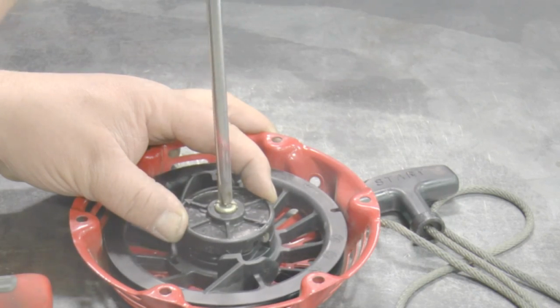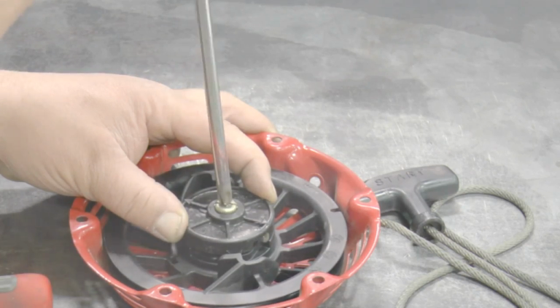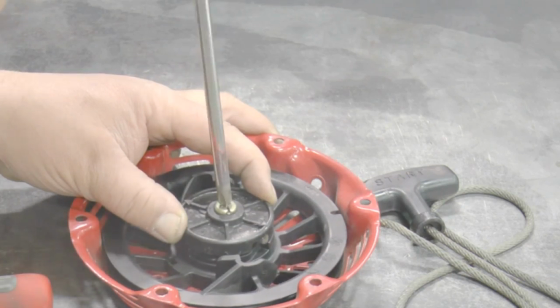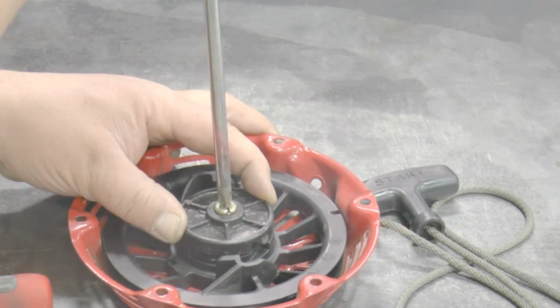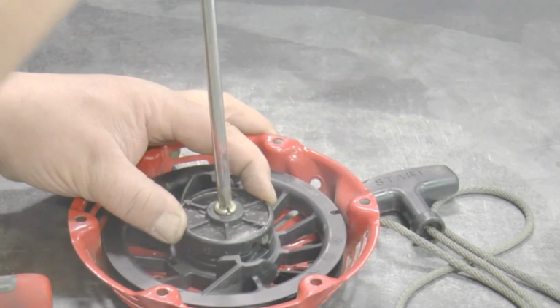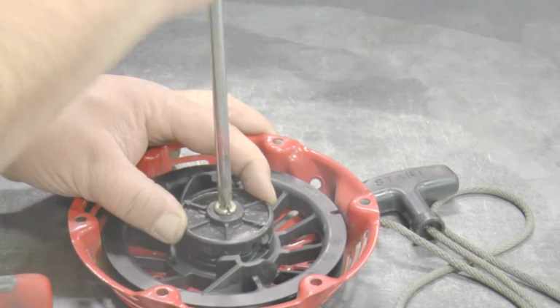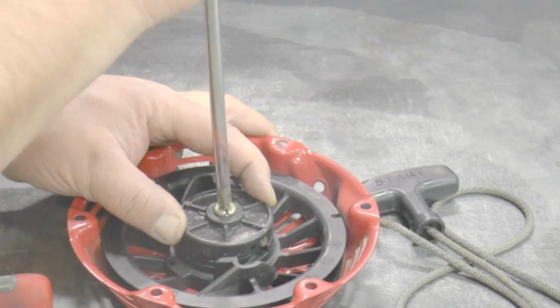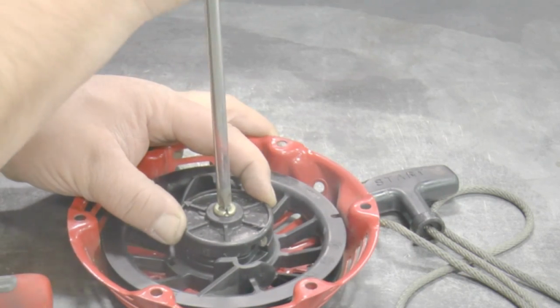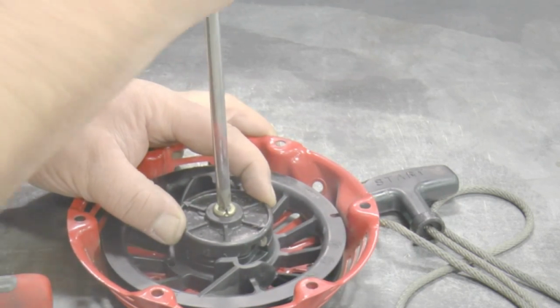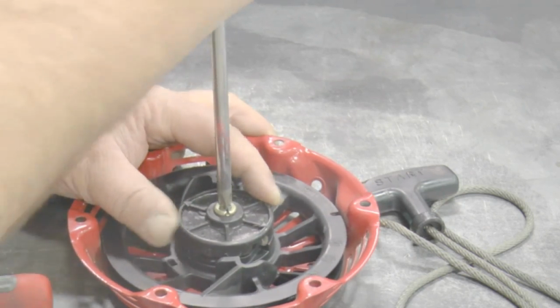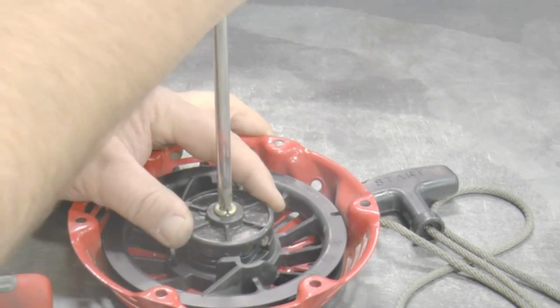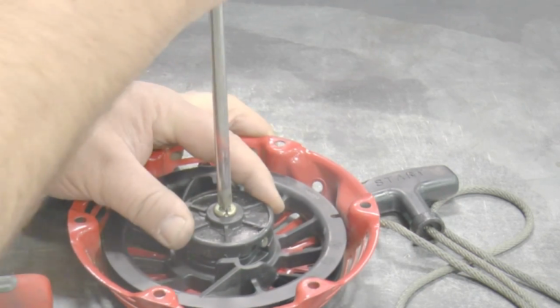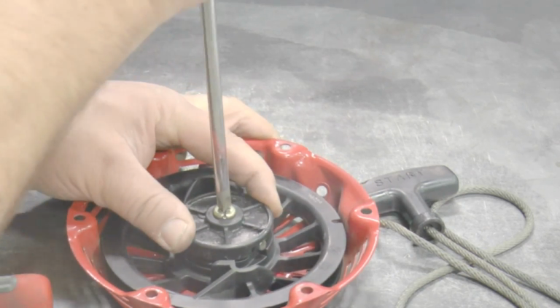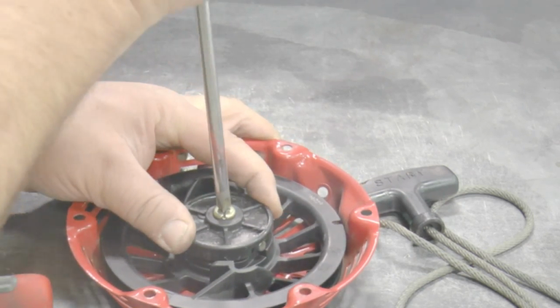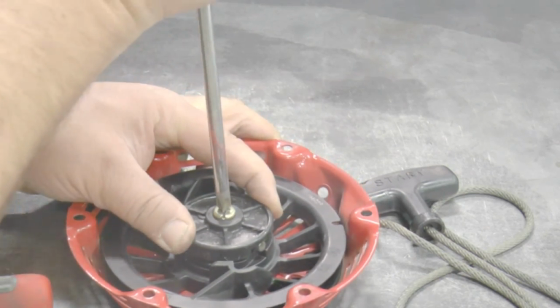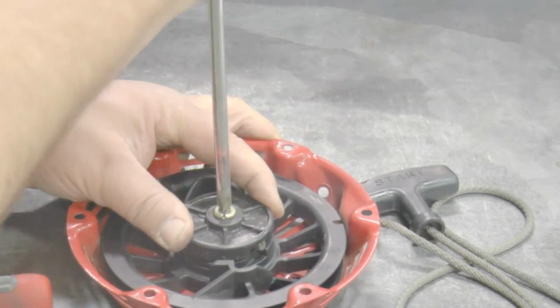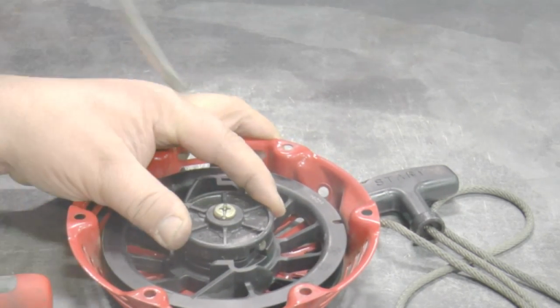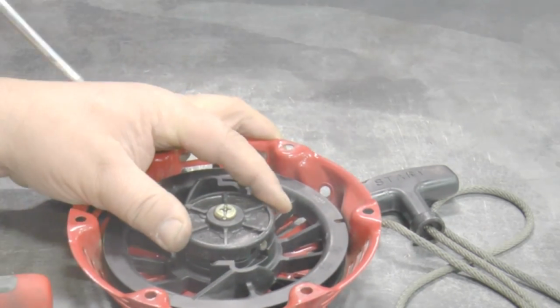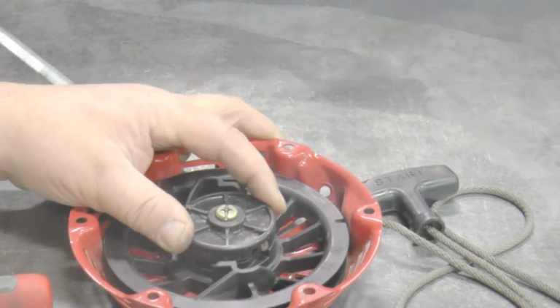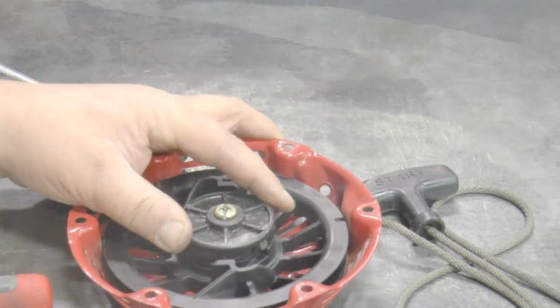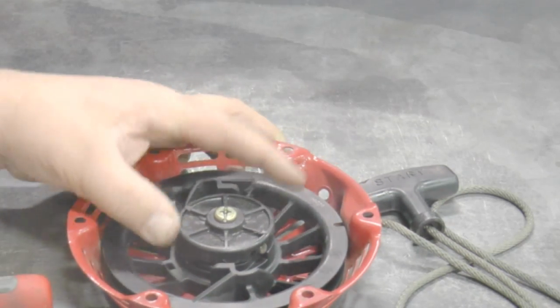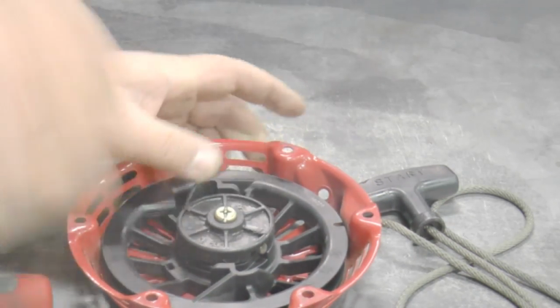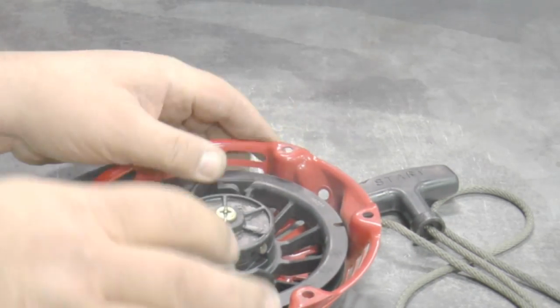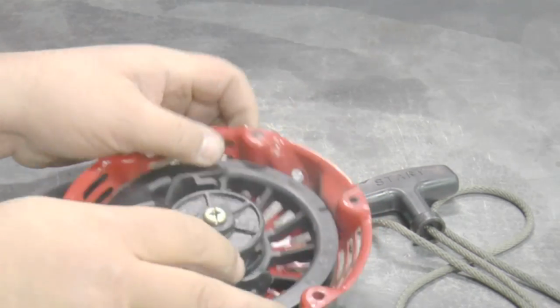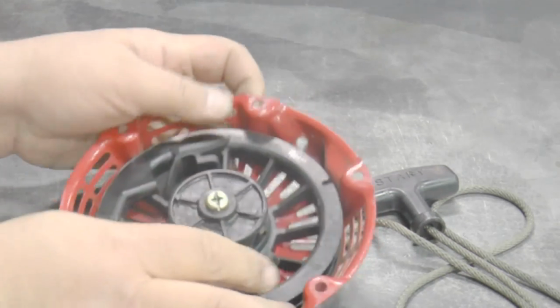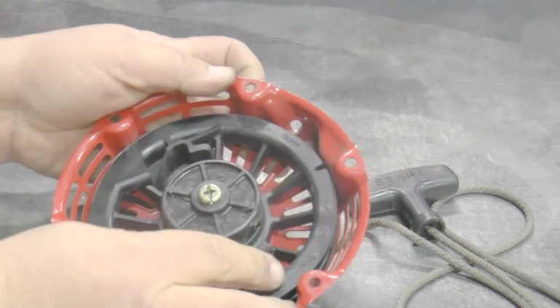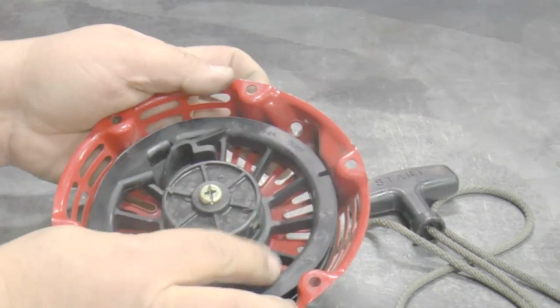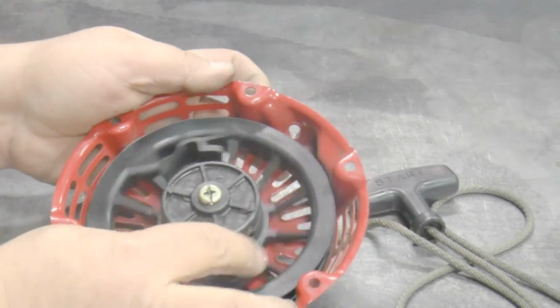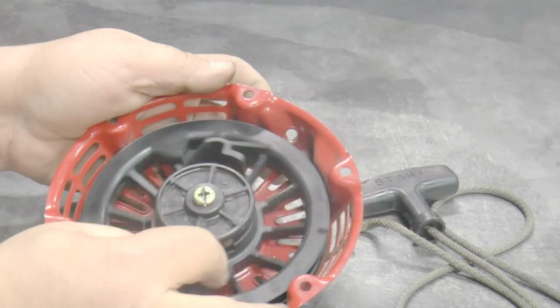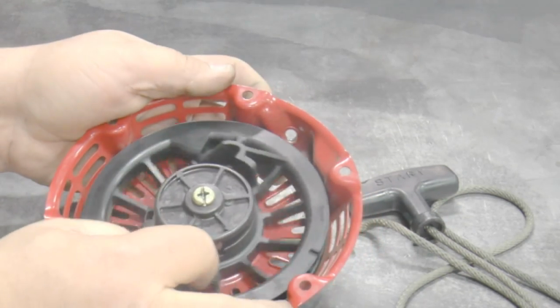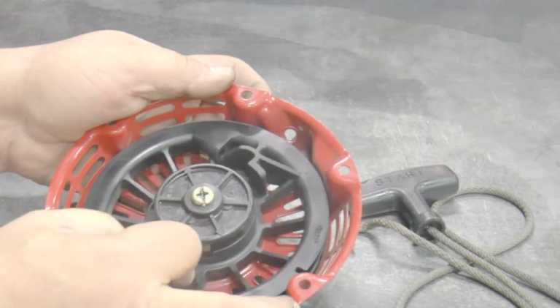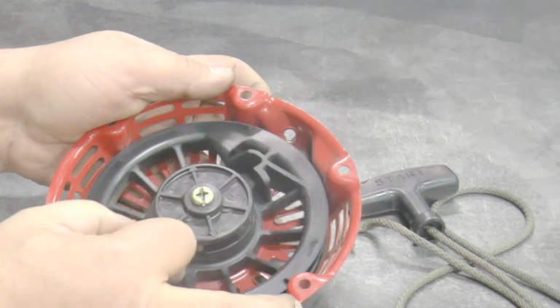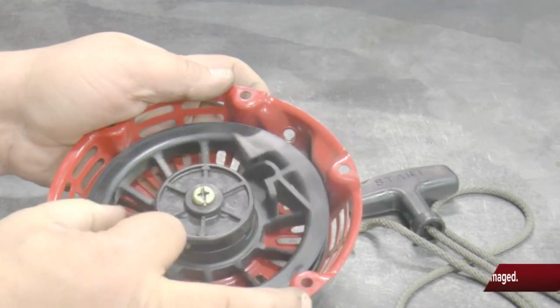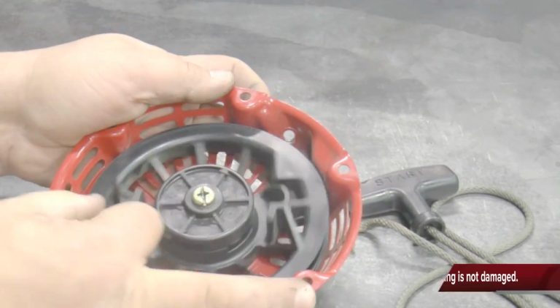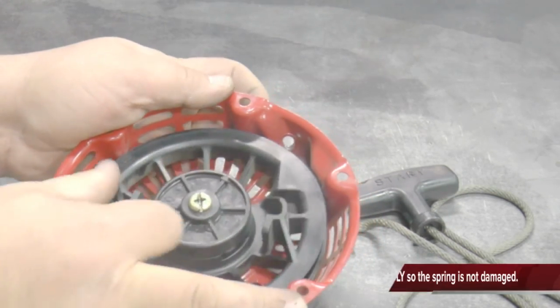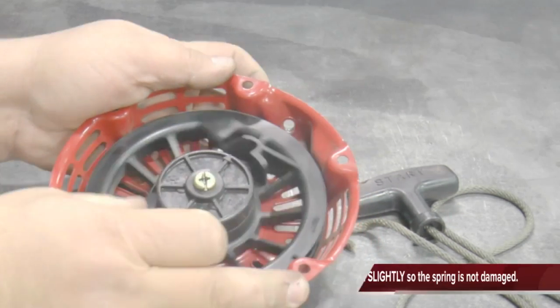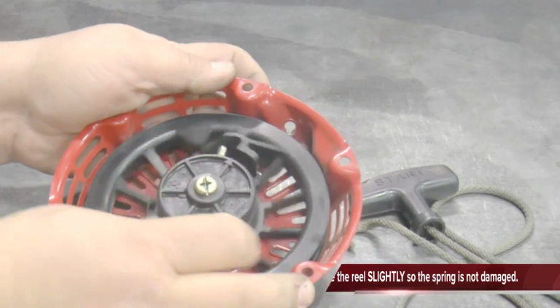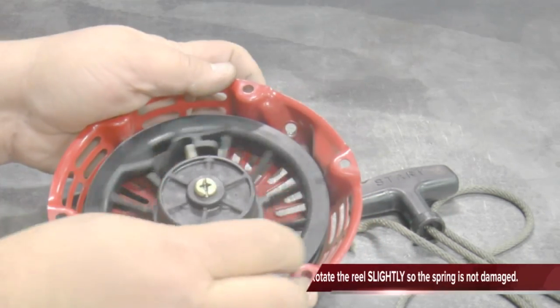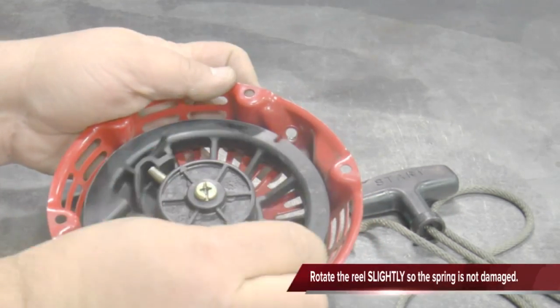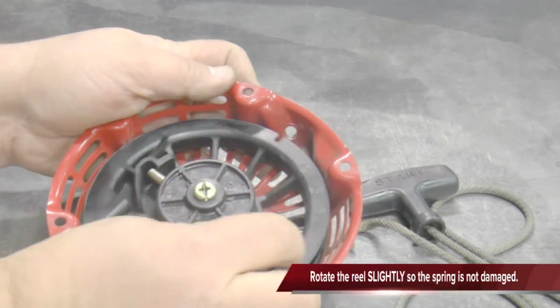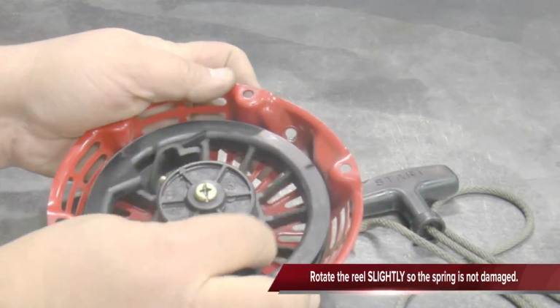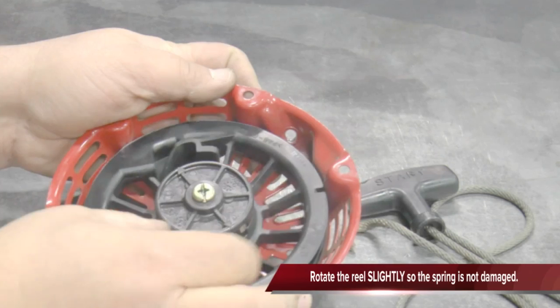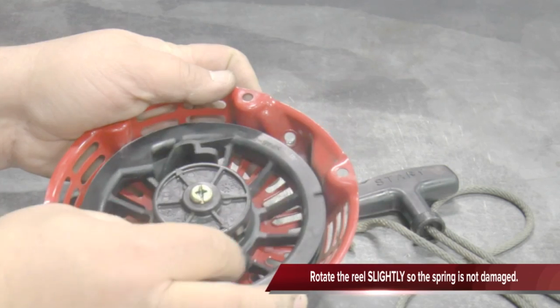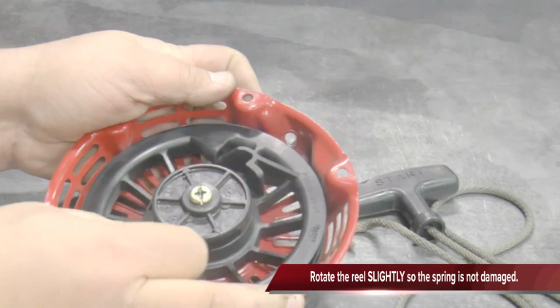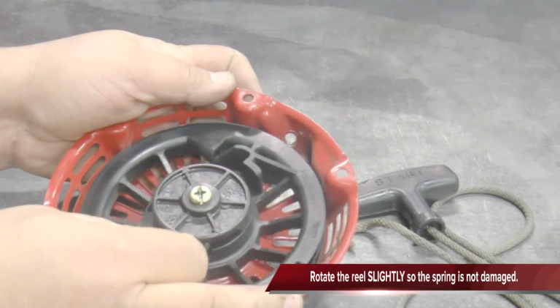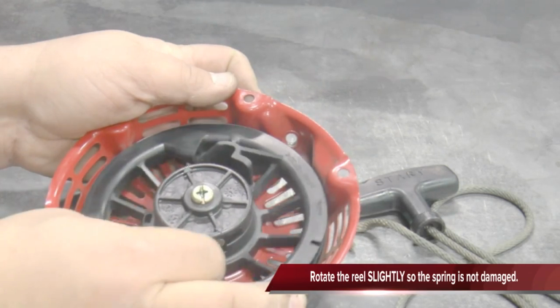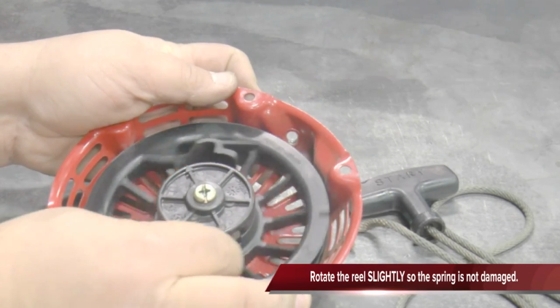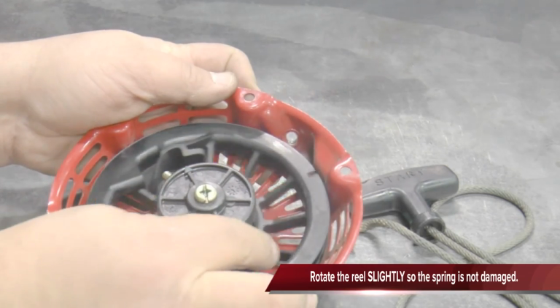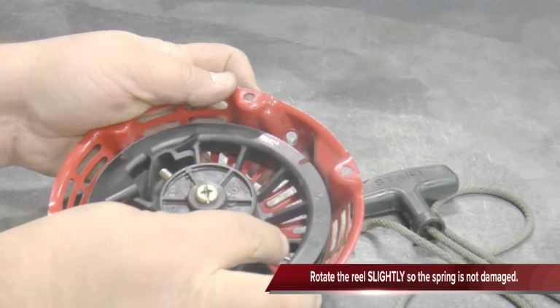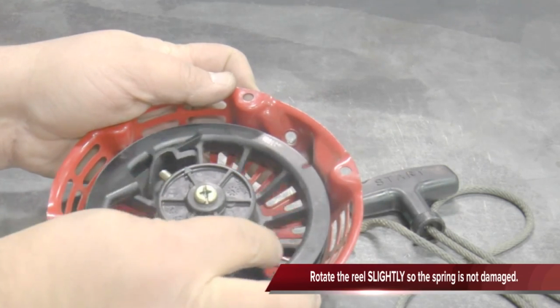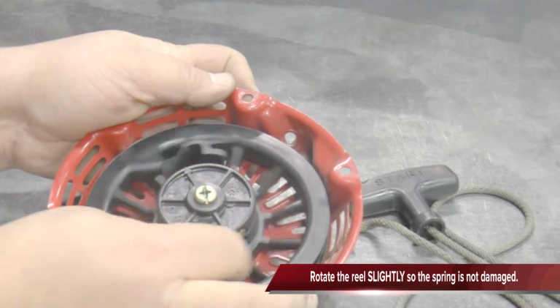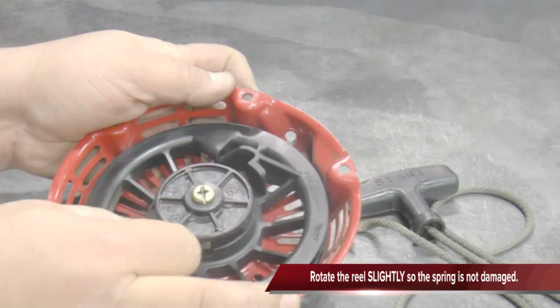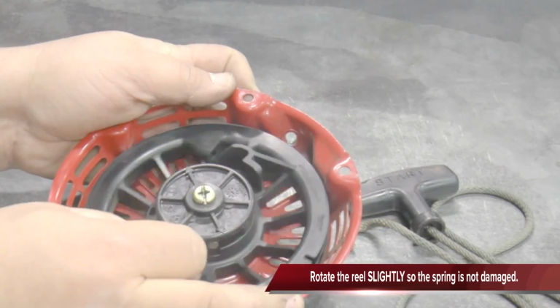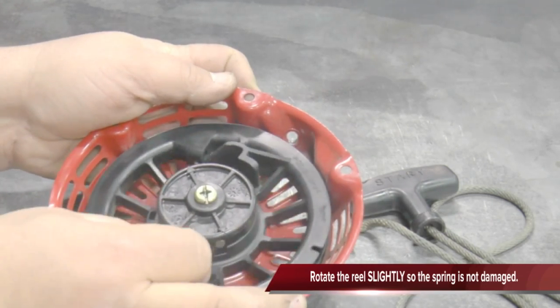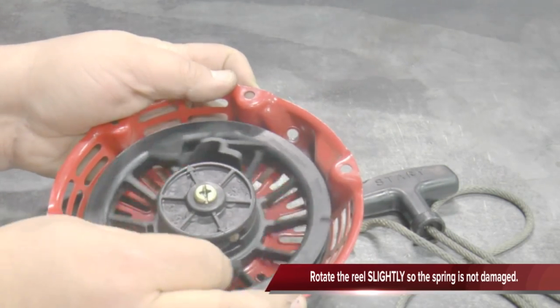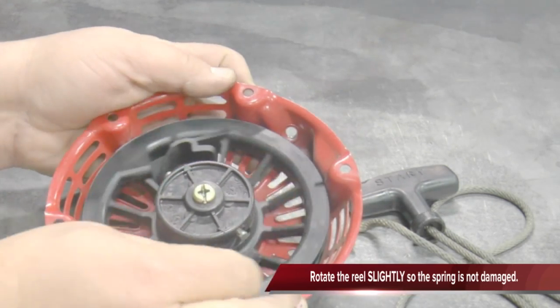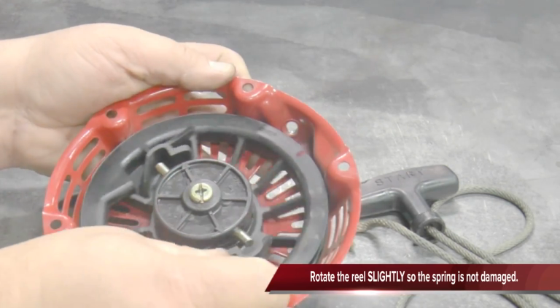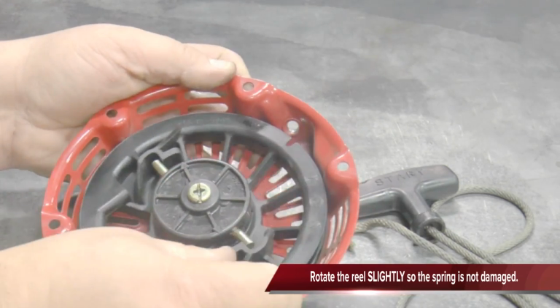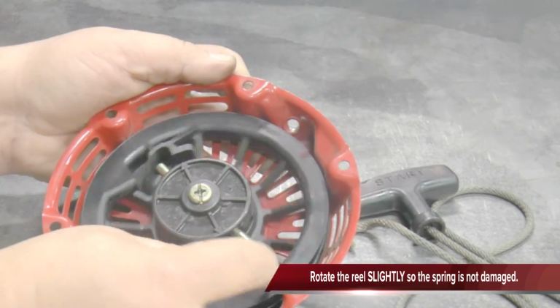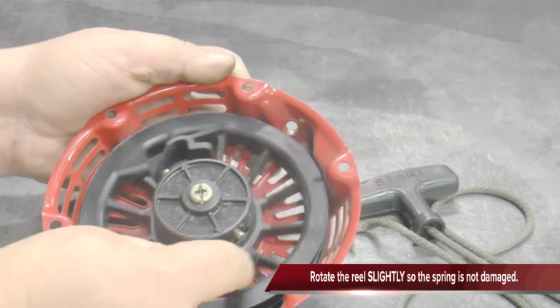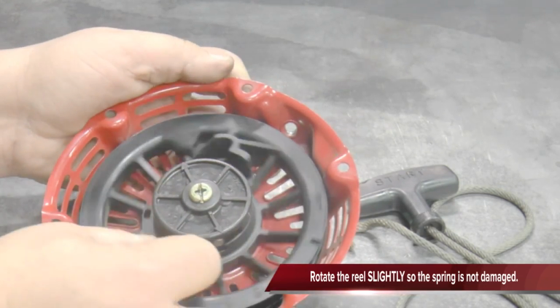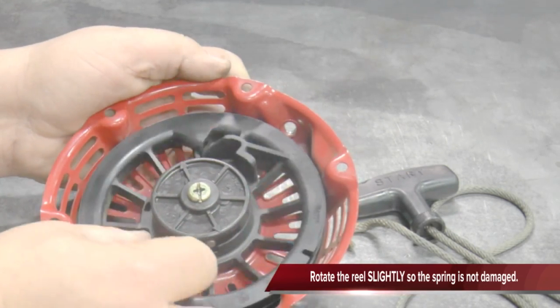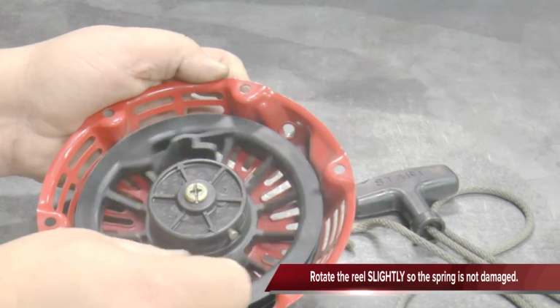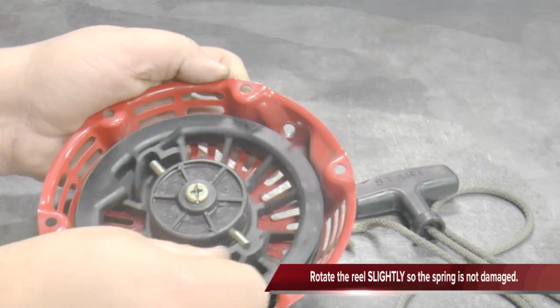Test the starter by rotating the reel back and forth slightly and seeing if the ratchets slide out then back in.